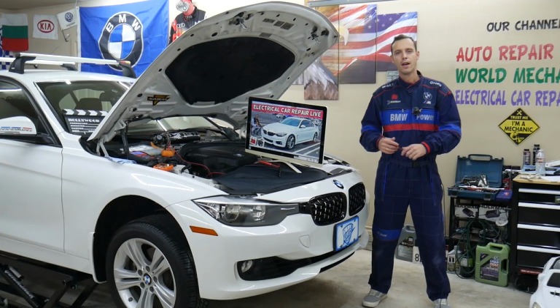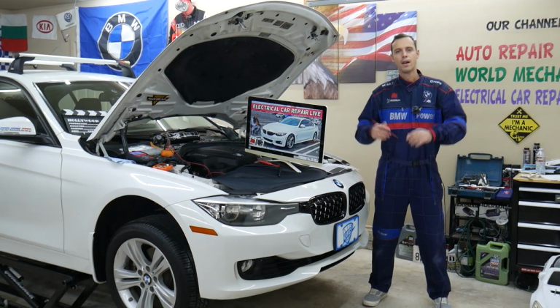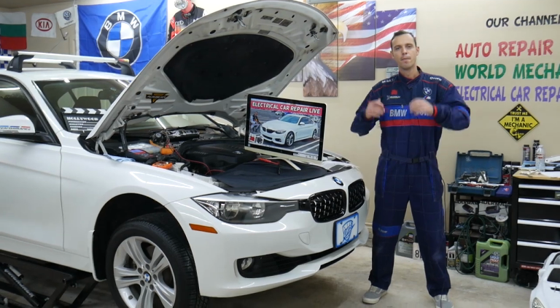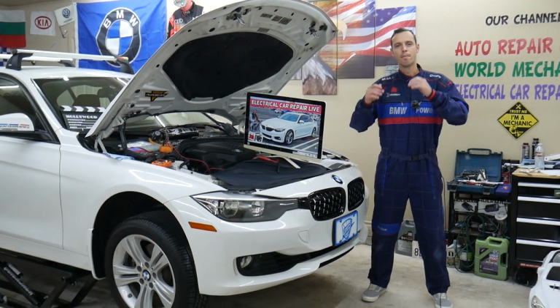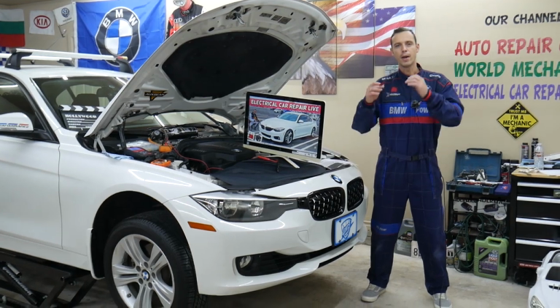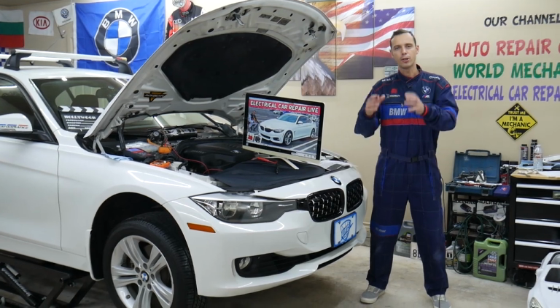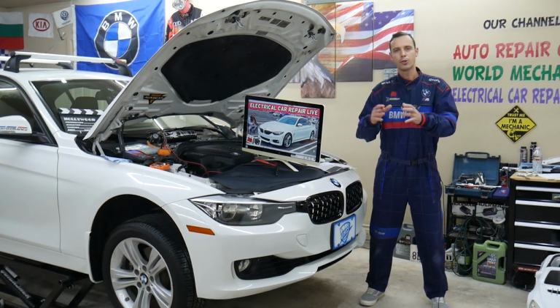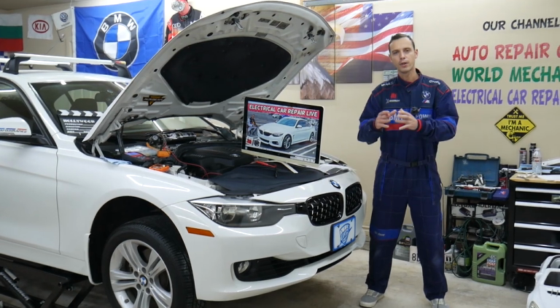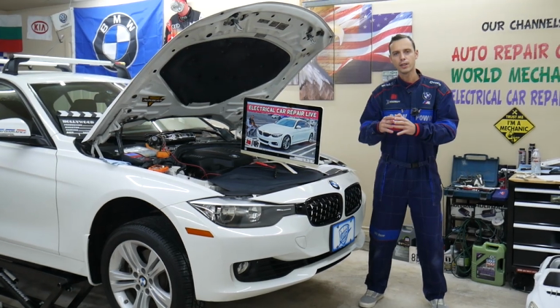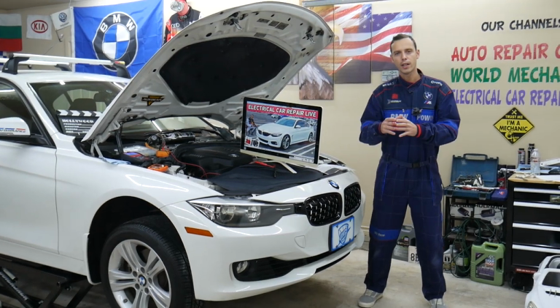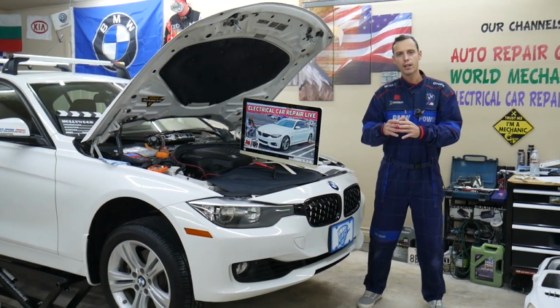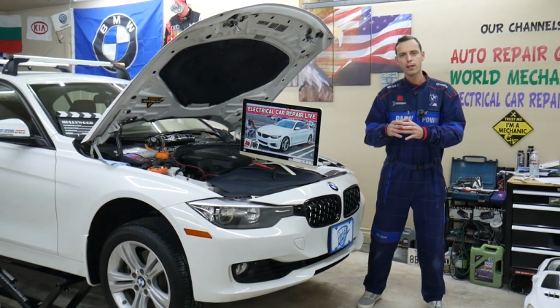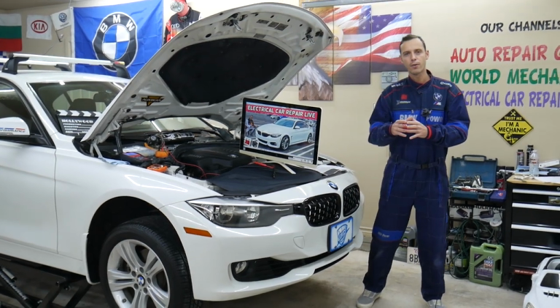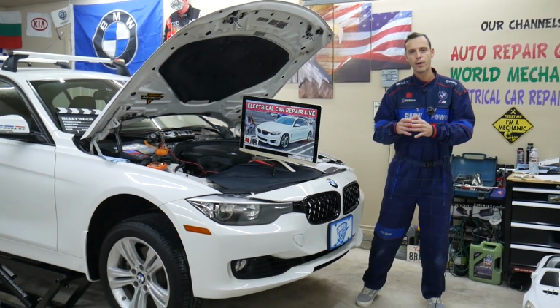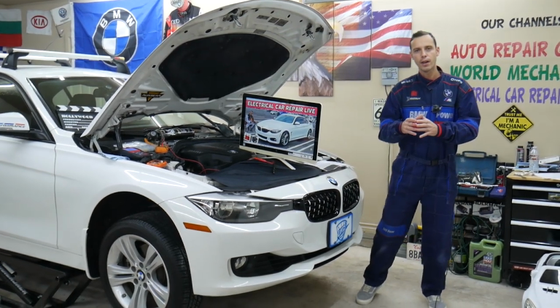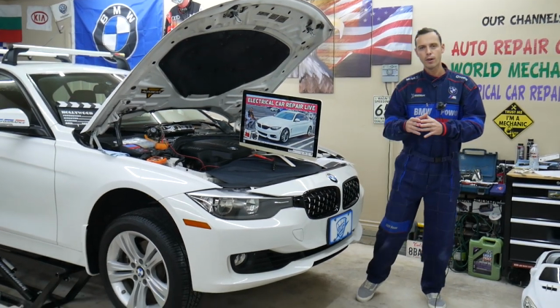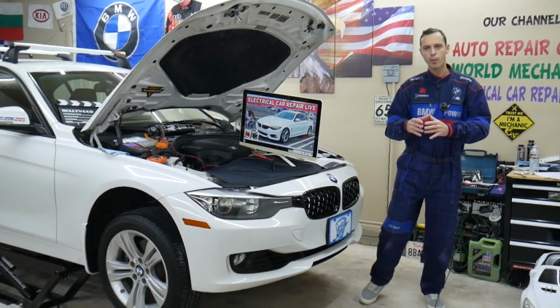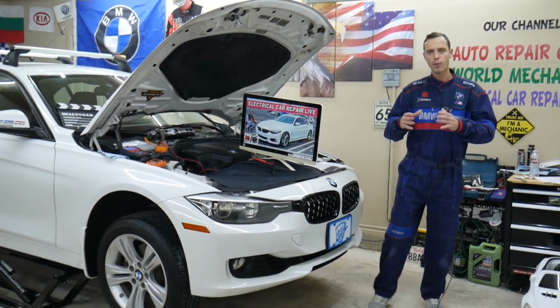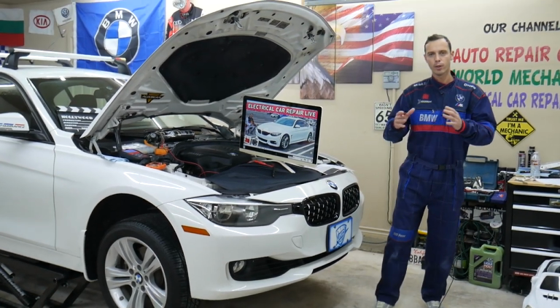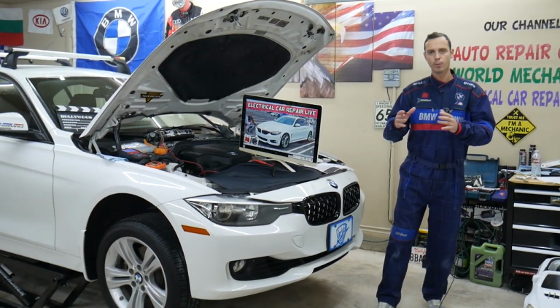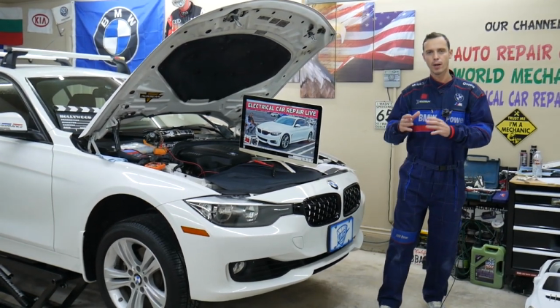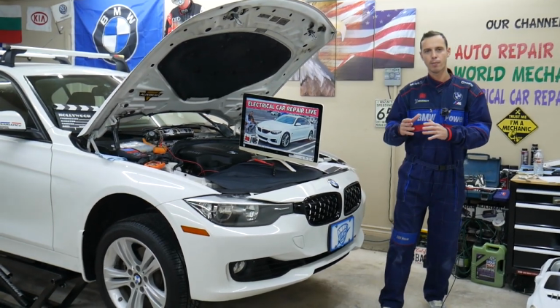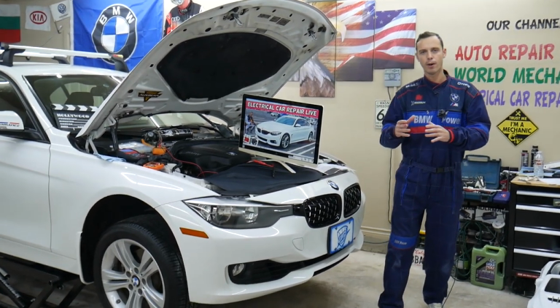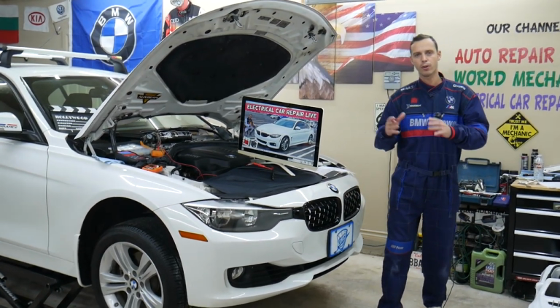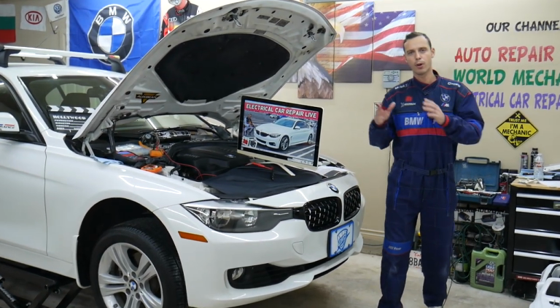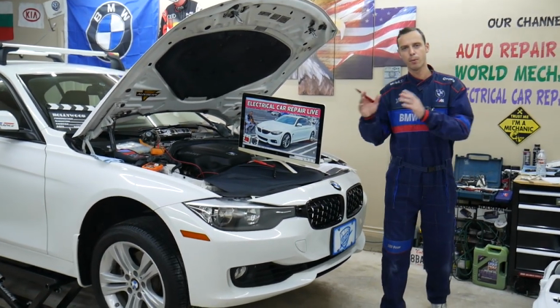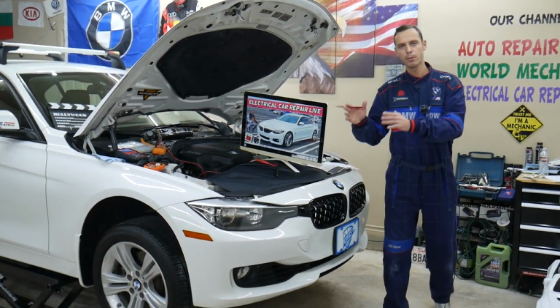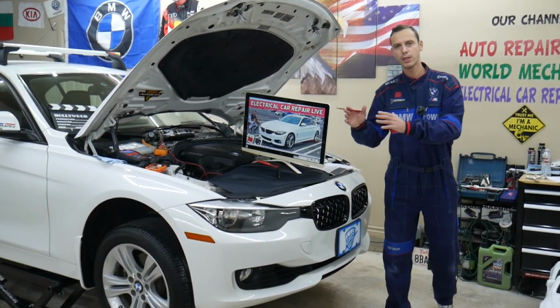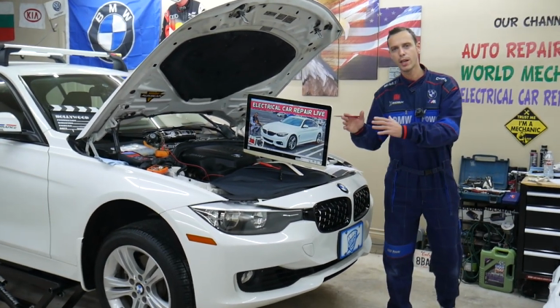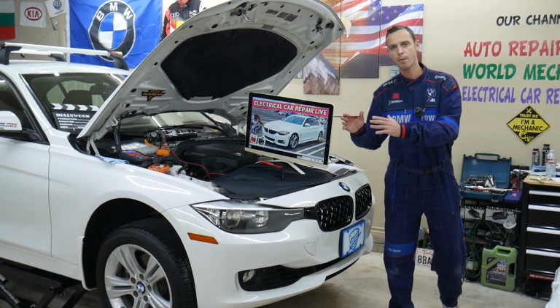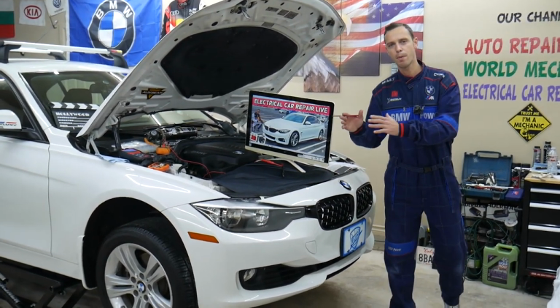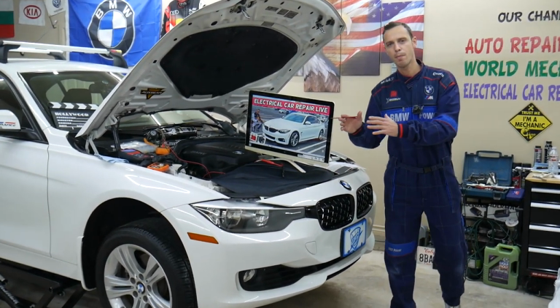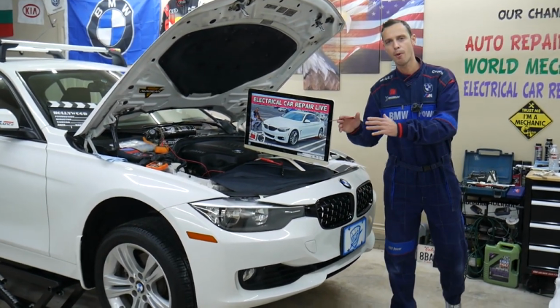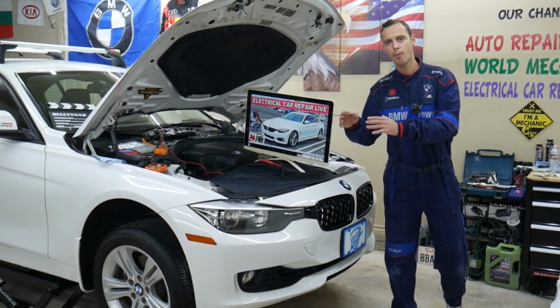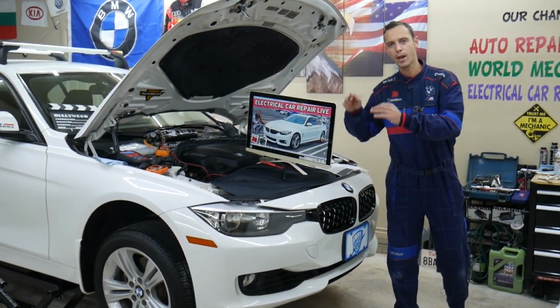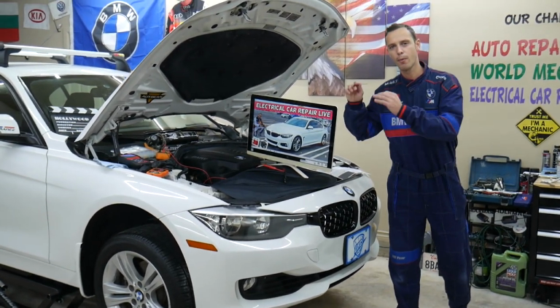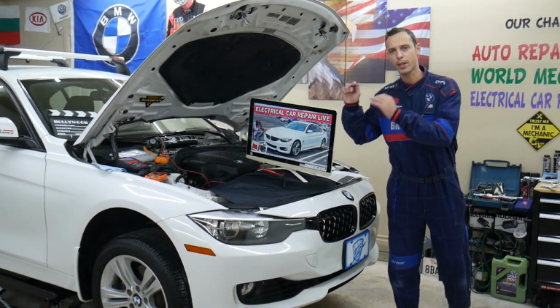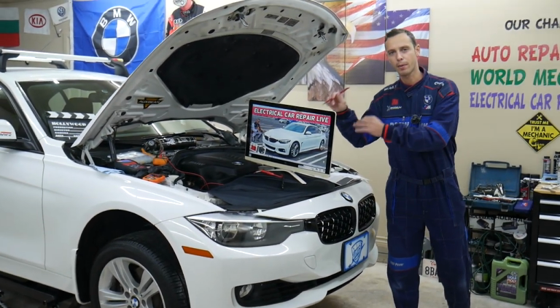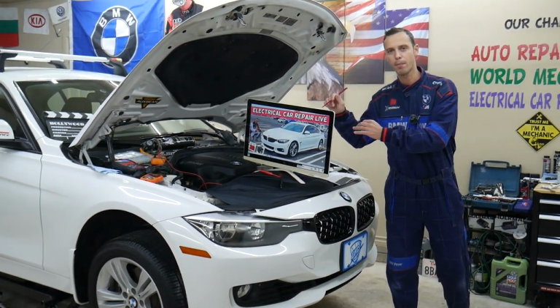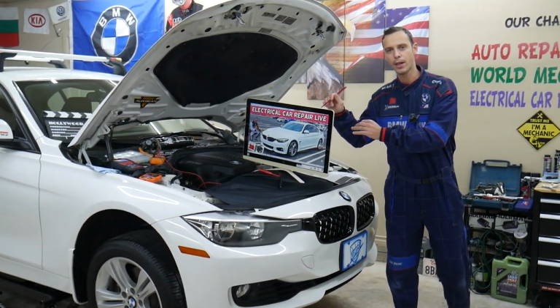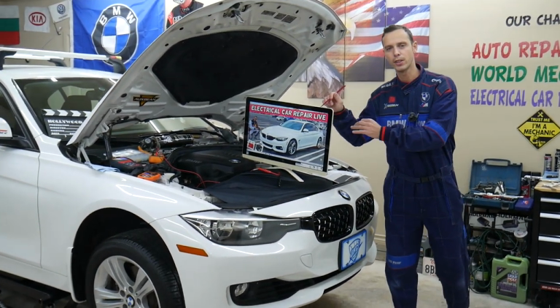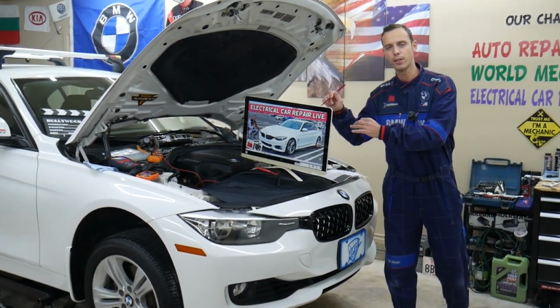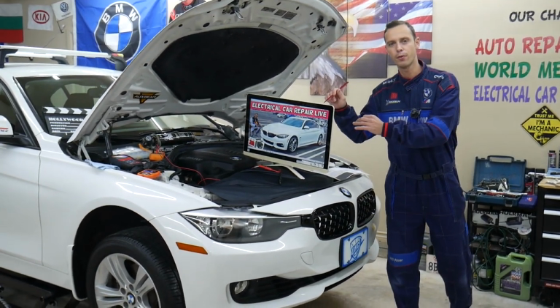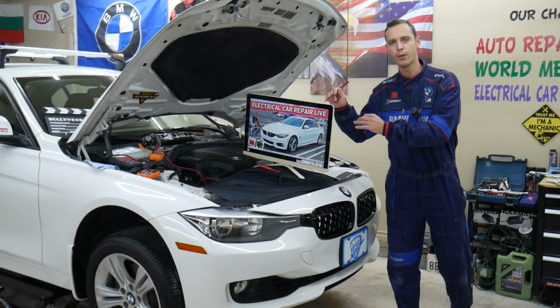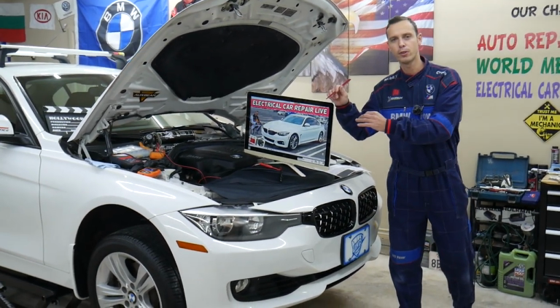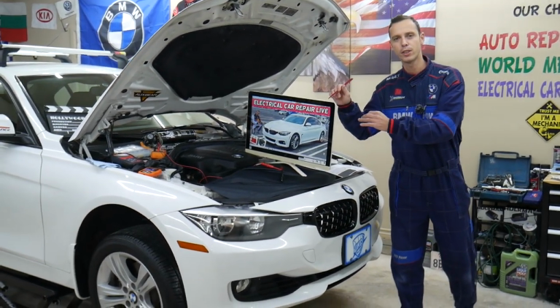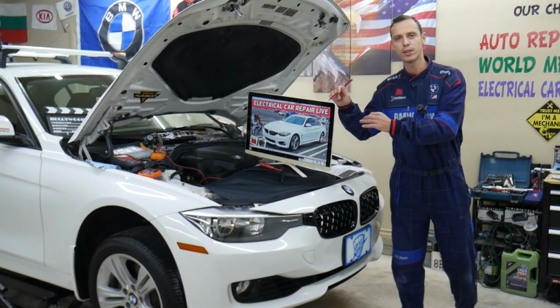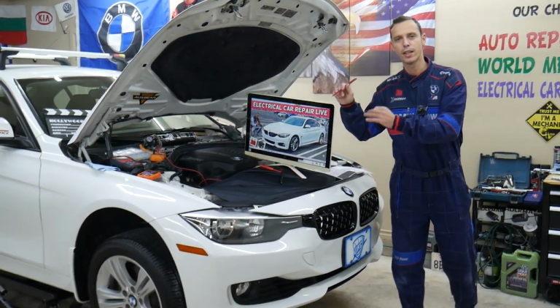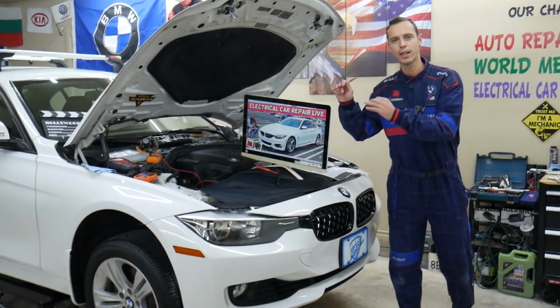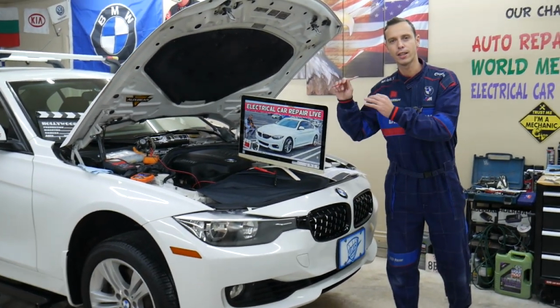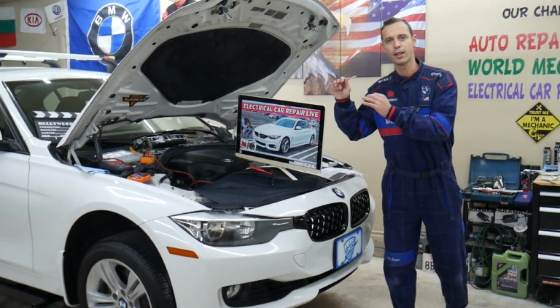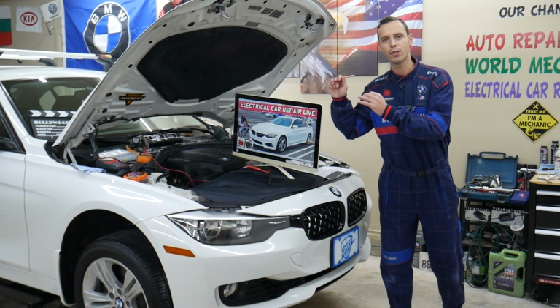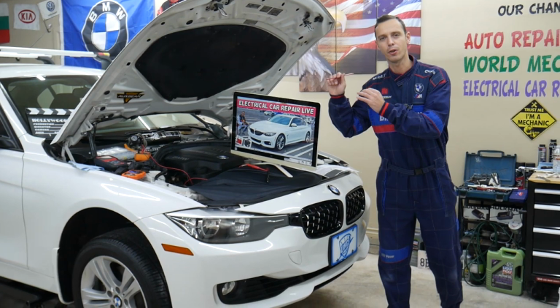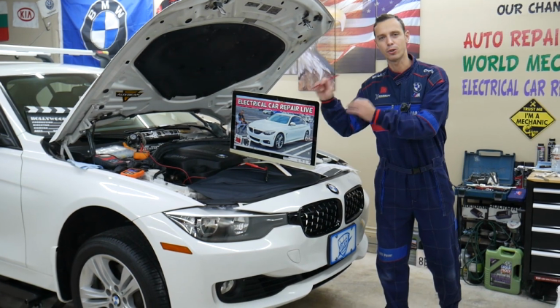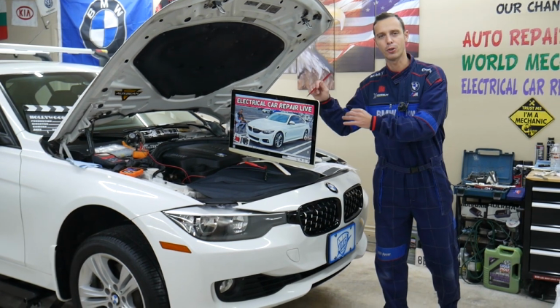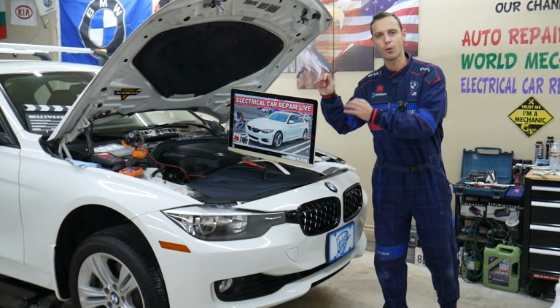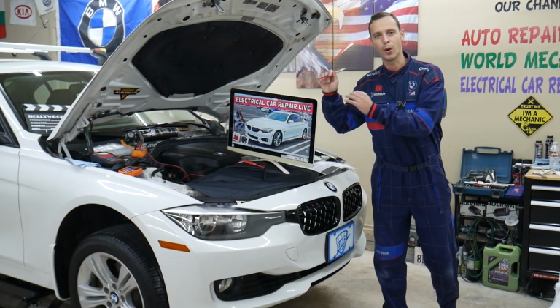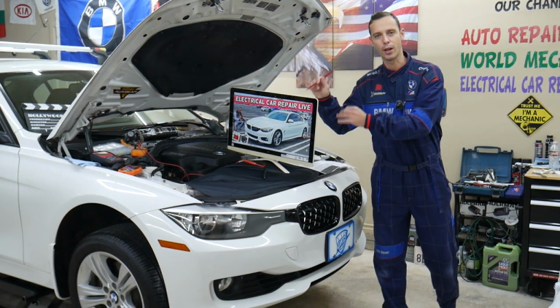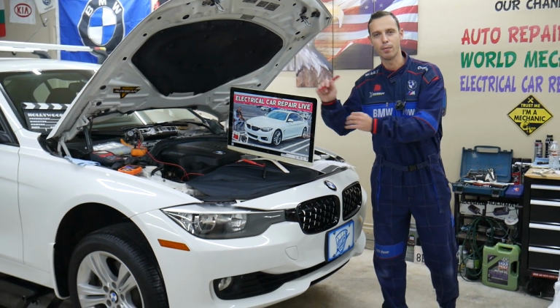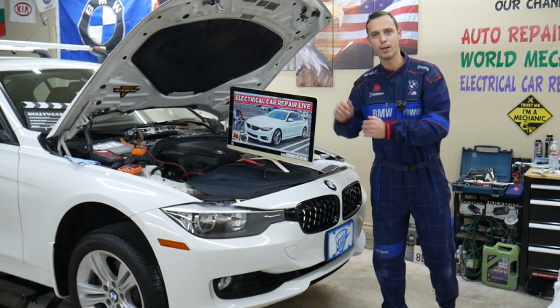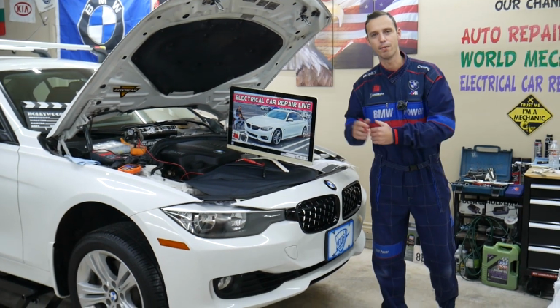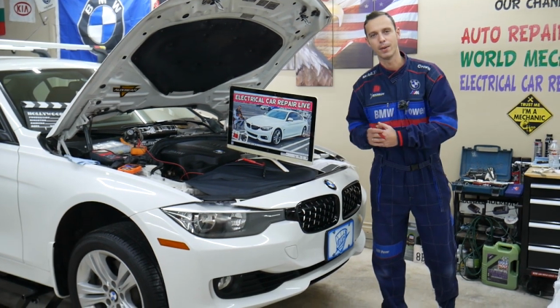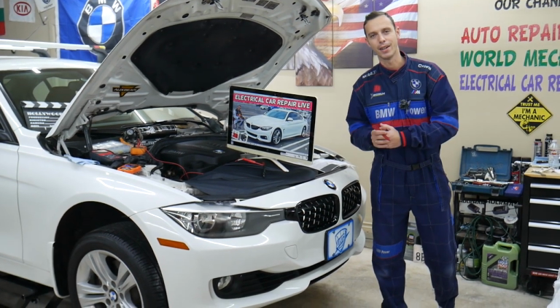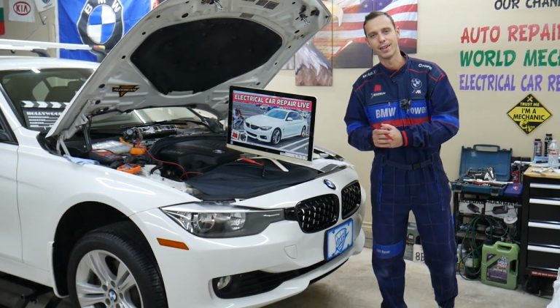Make sure you watch till the end. We will explain about common mistakes people make when replacing fuses, and that can cost you quite a bit of money.